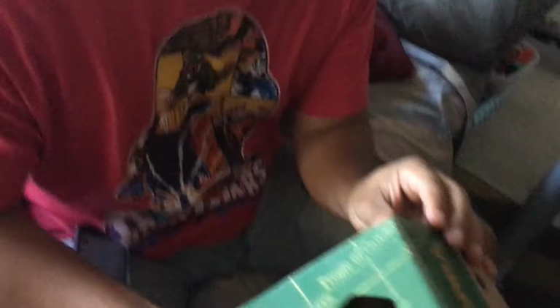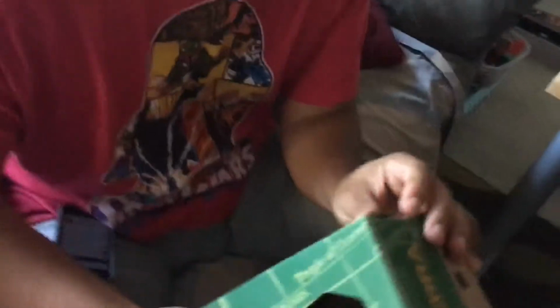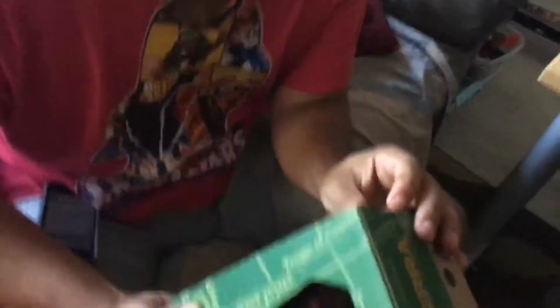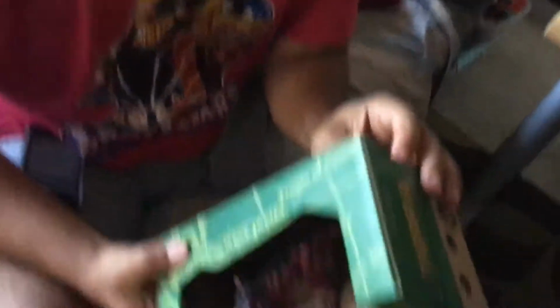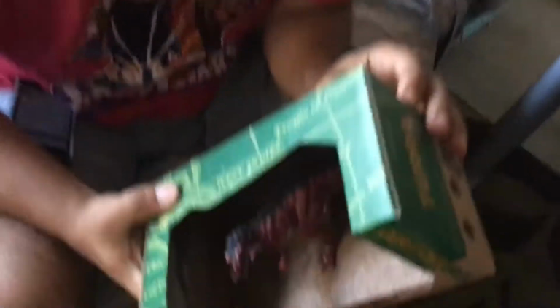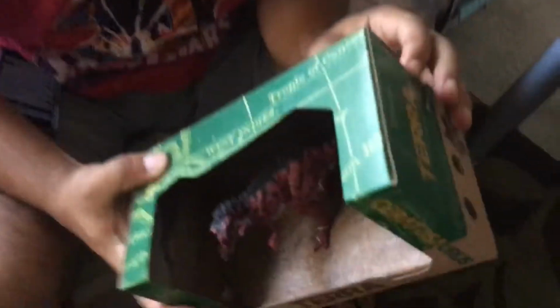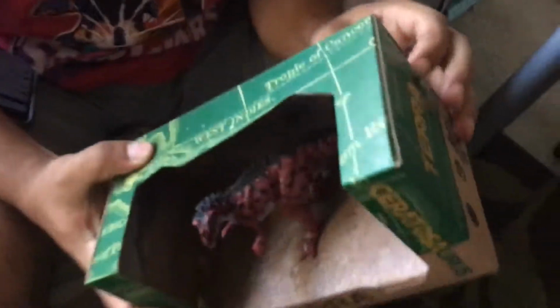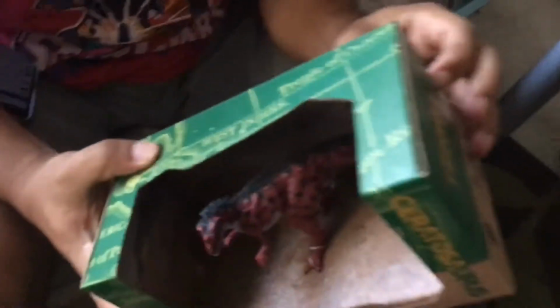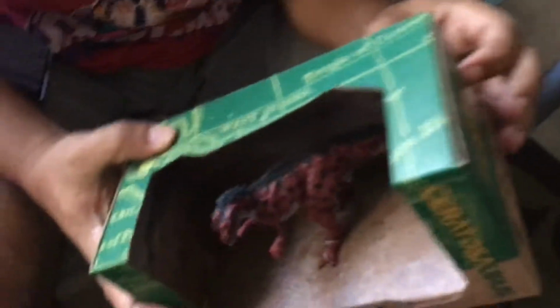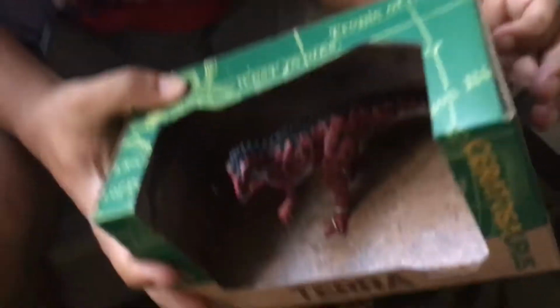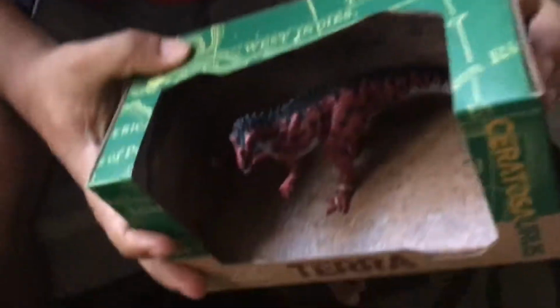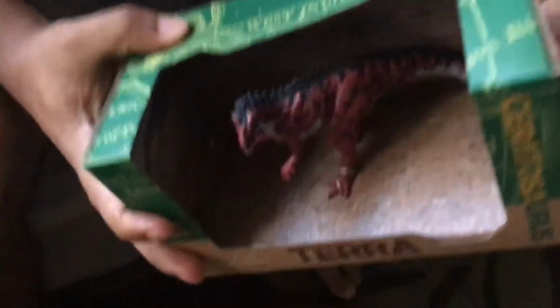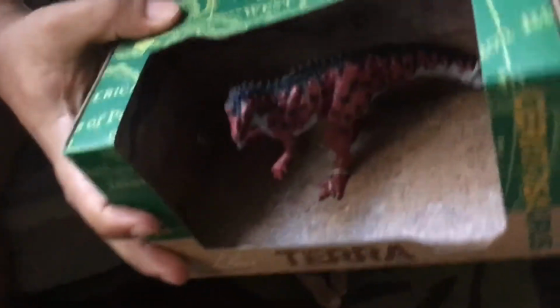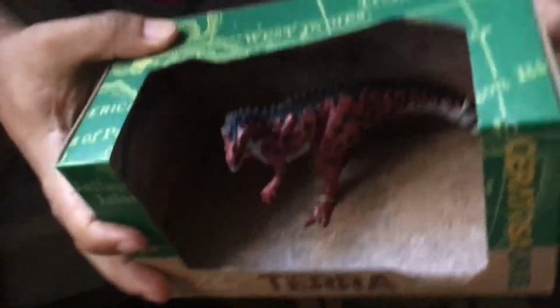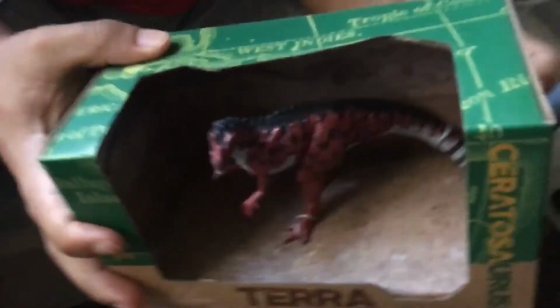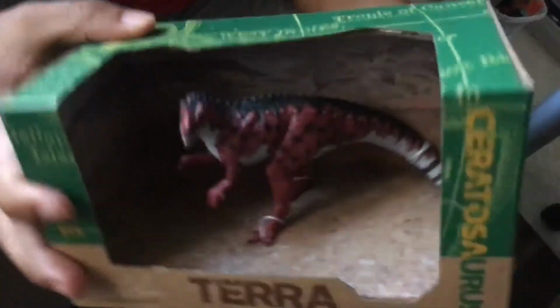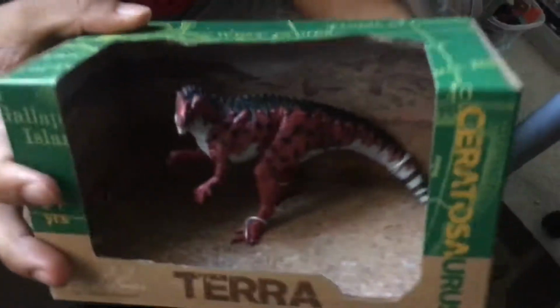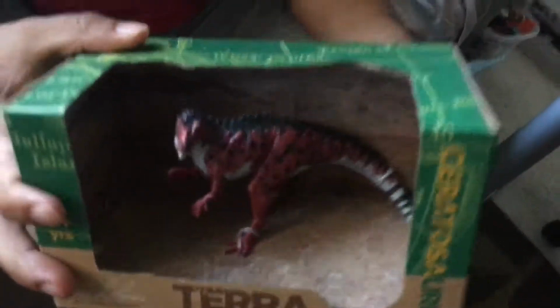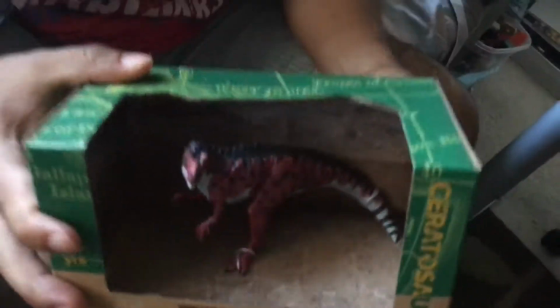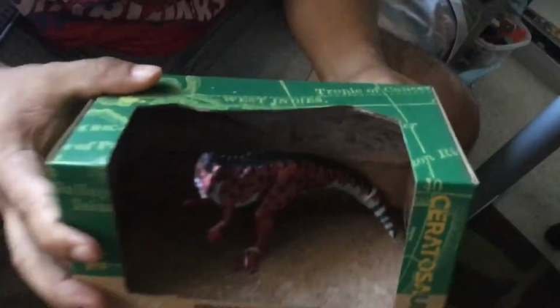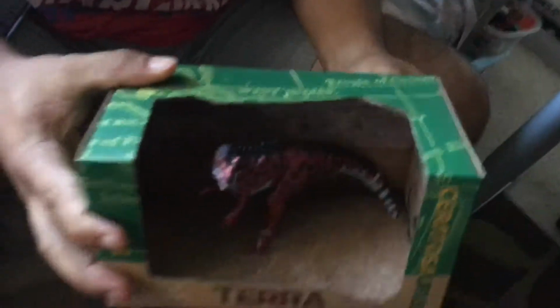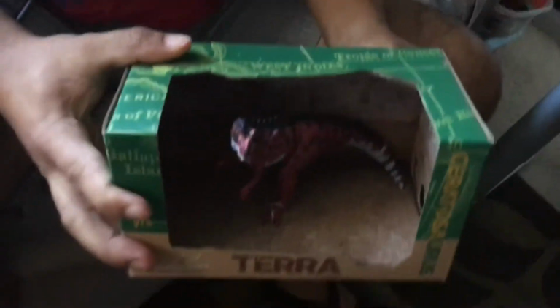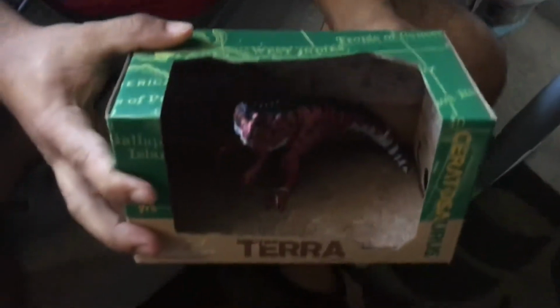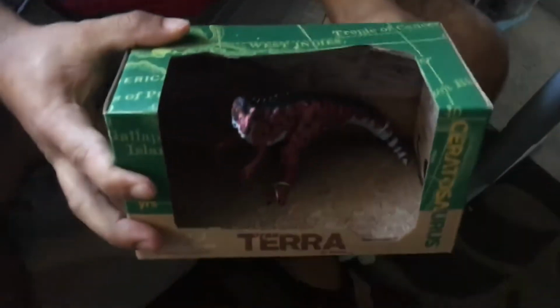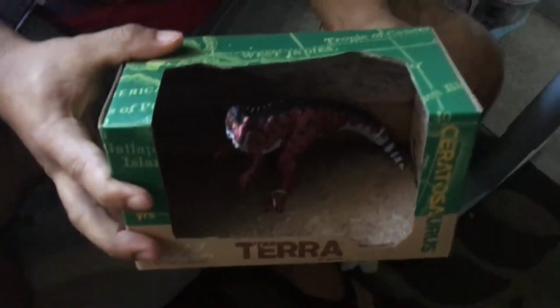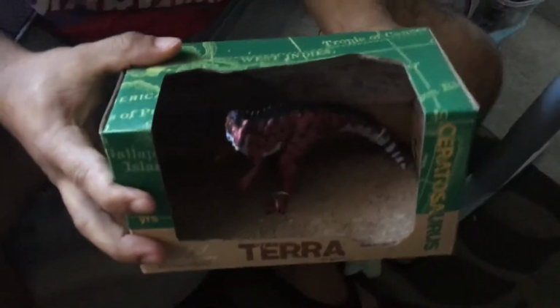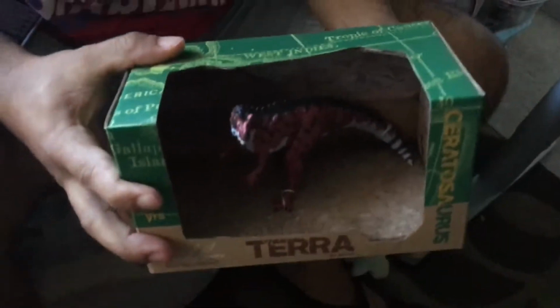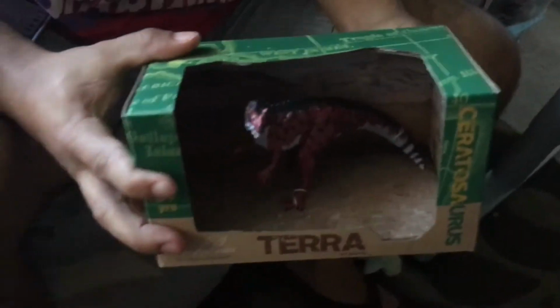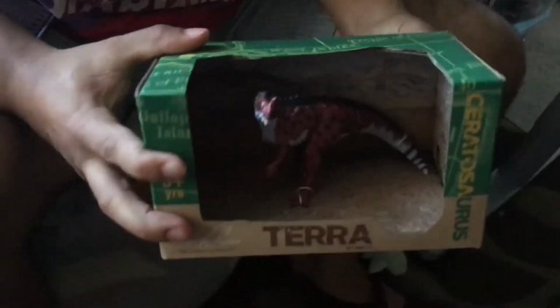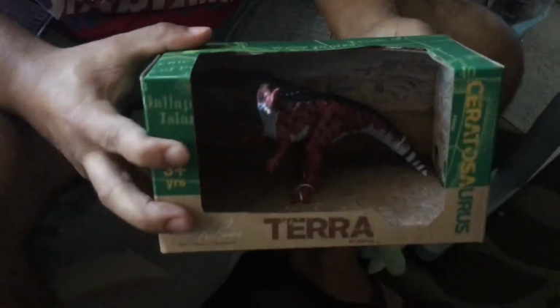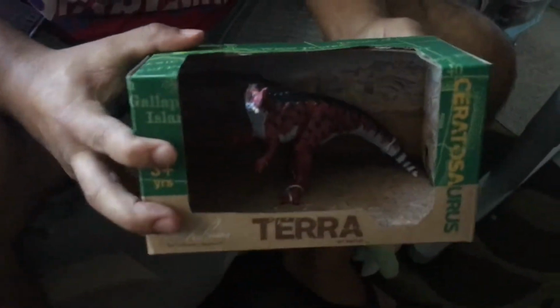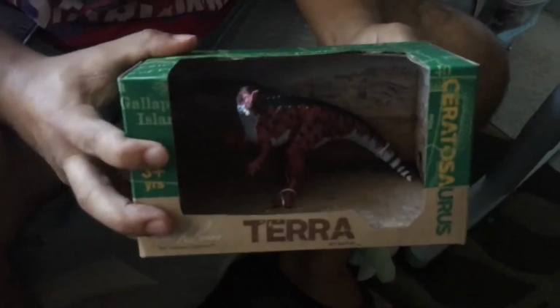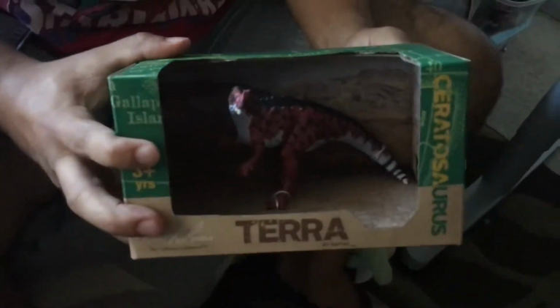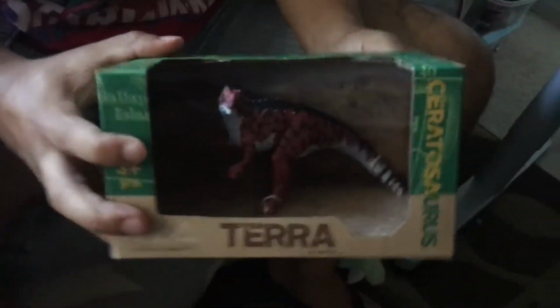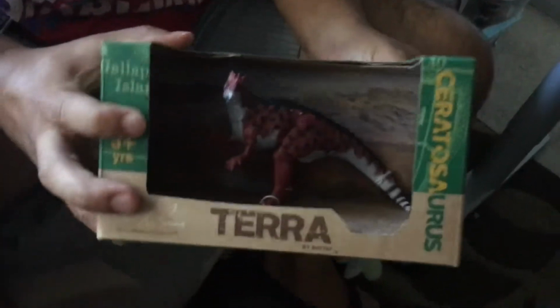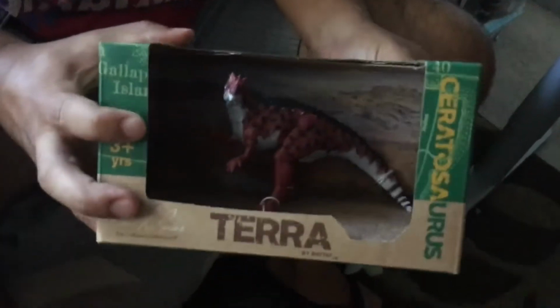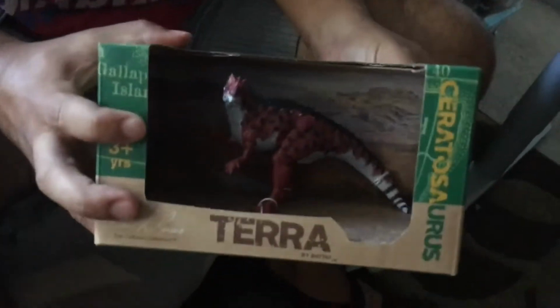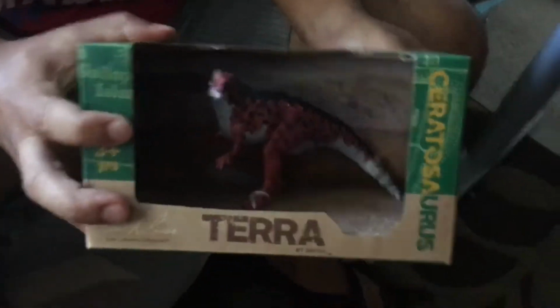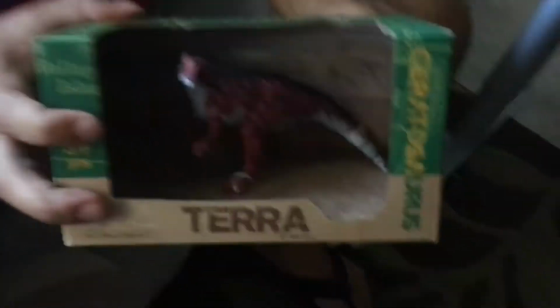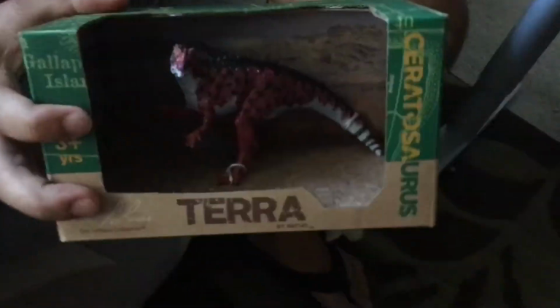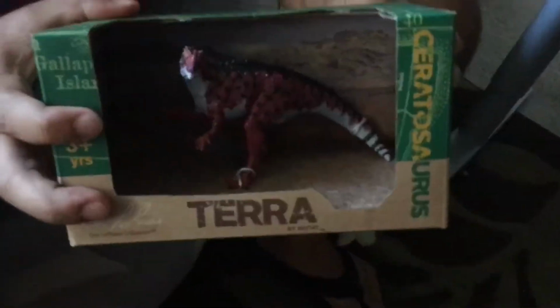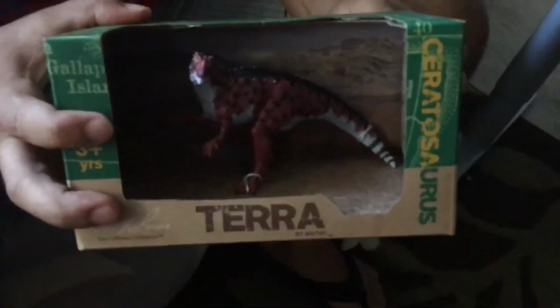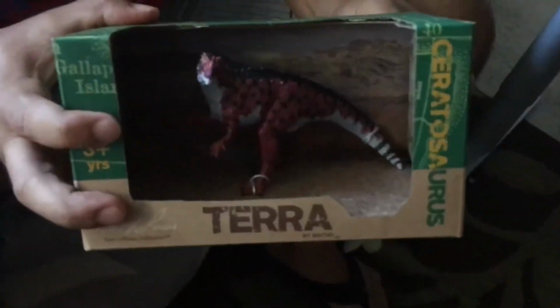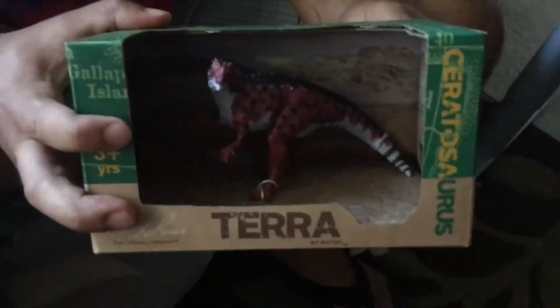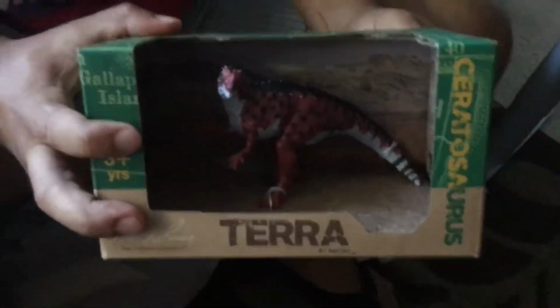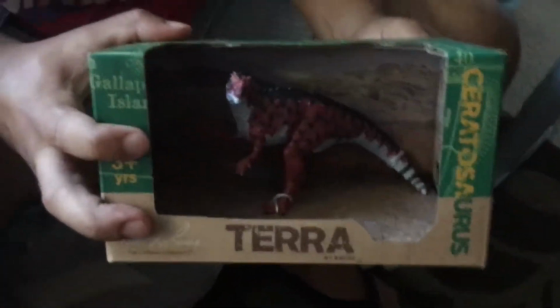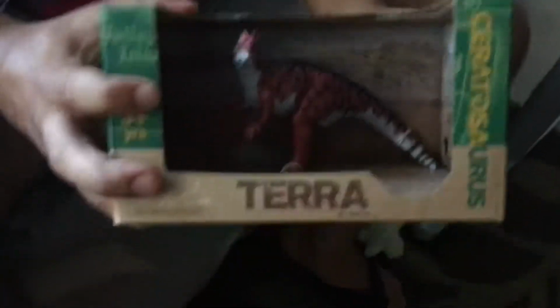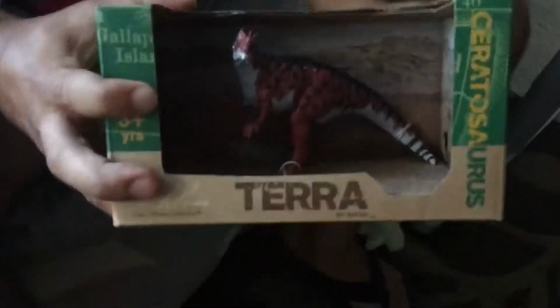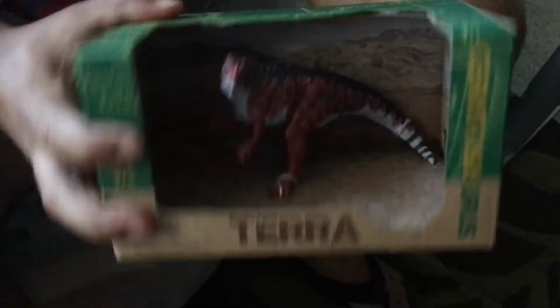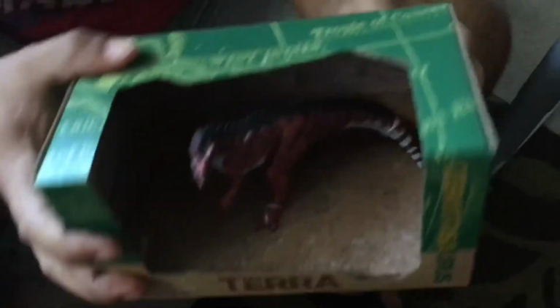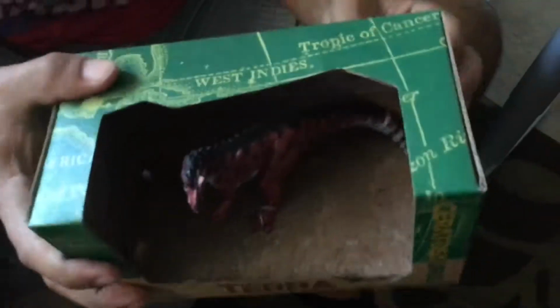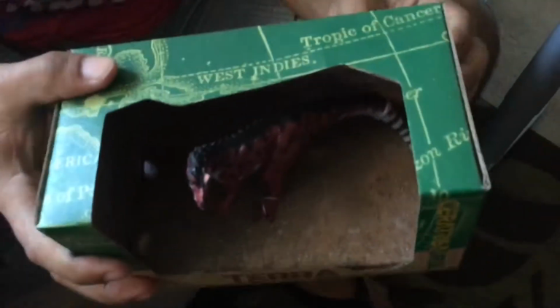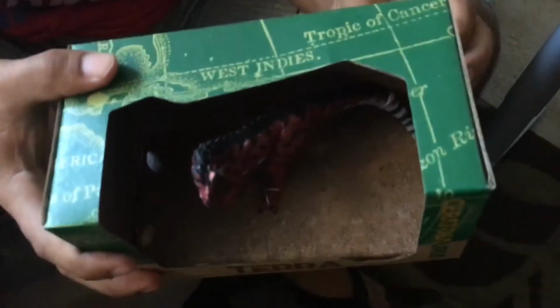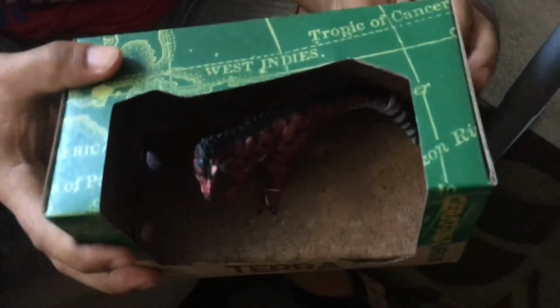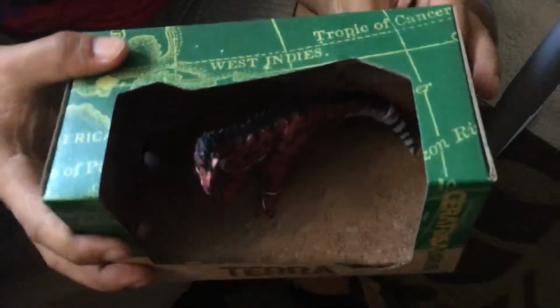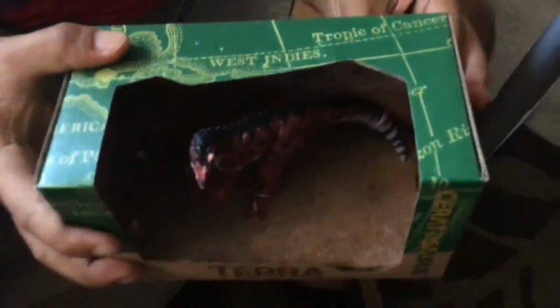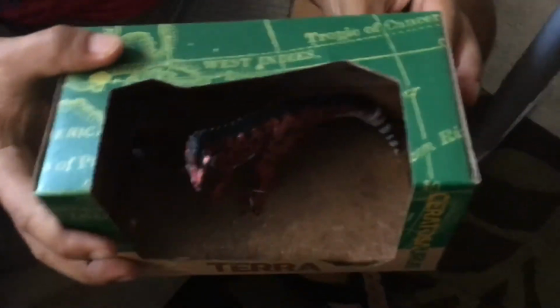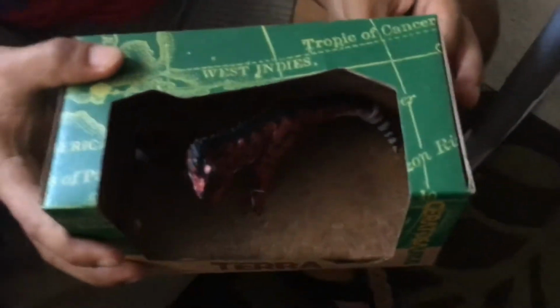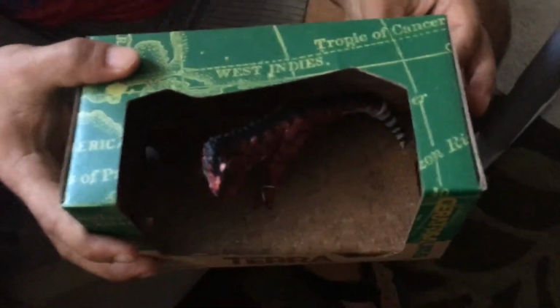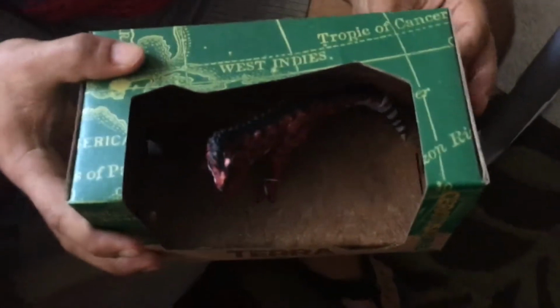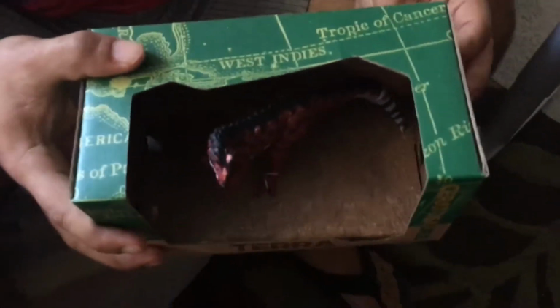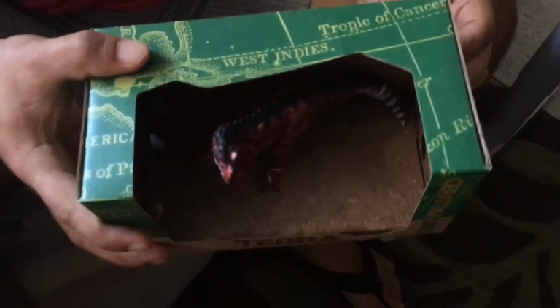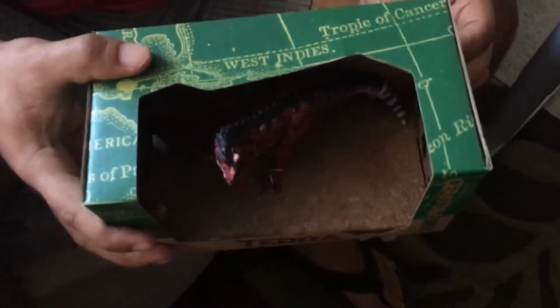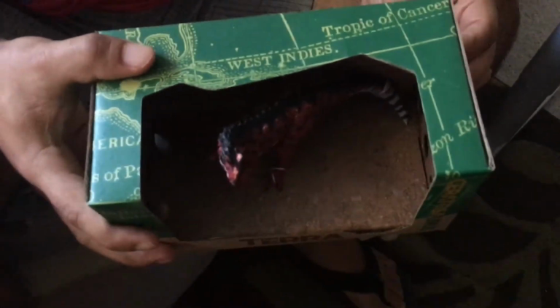What do we have here guys? A Ceratosaurus. Ceratosaurus from Terra. Why did you get a dinosaur today, Rocky?